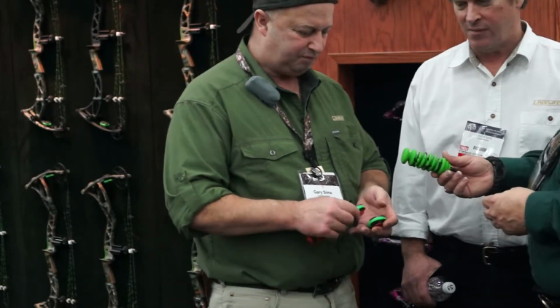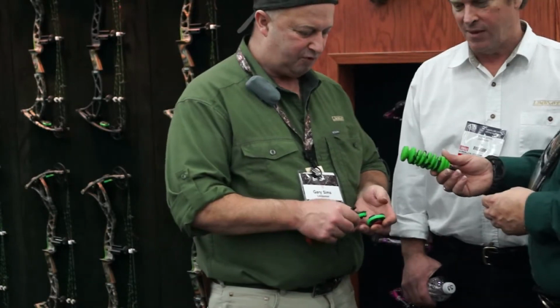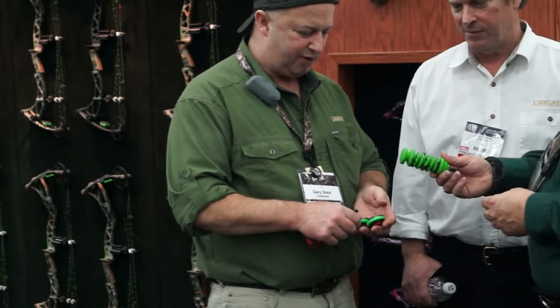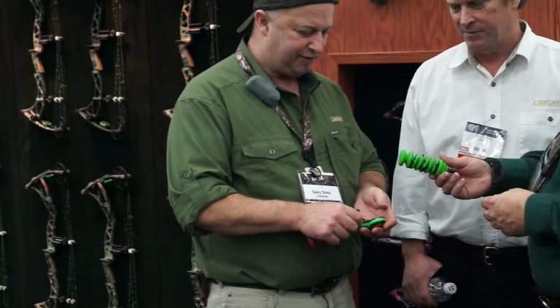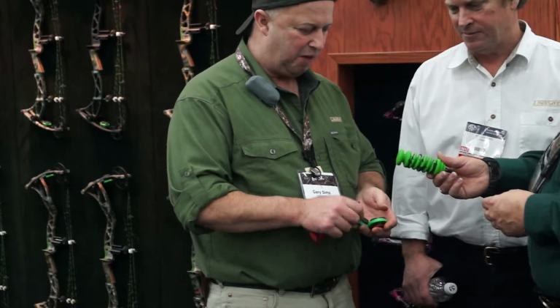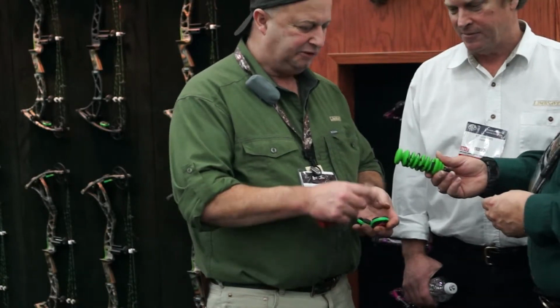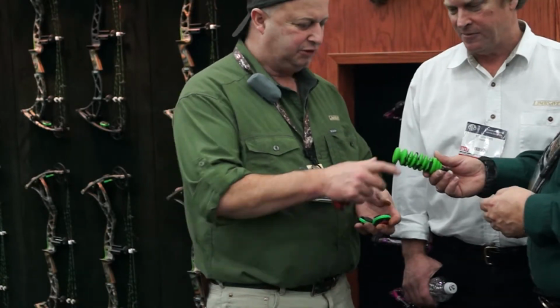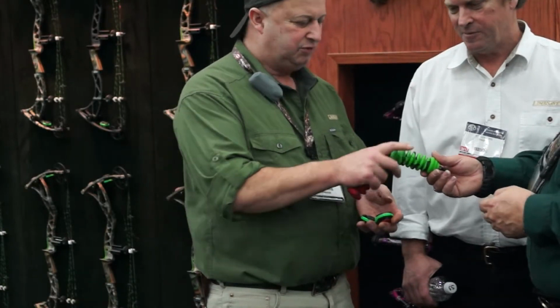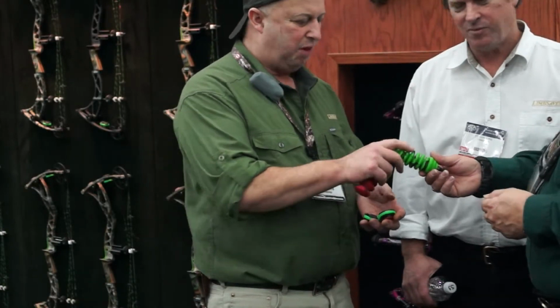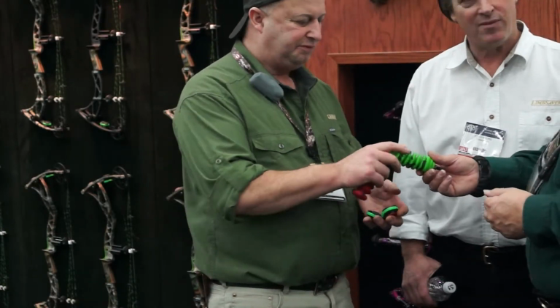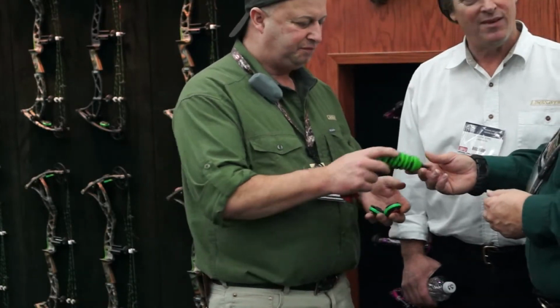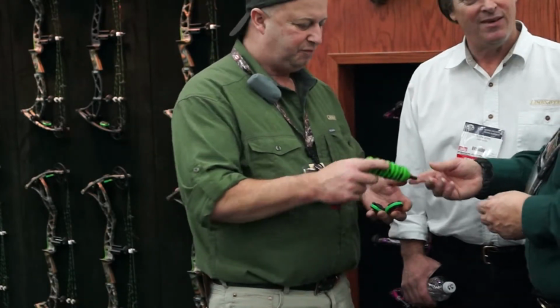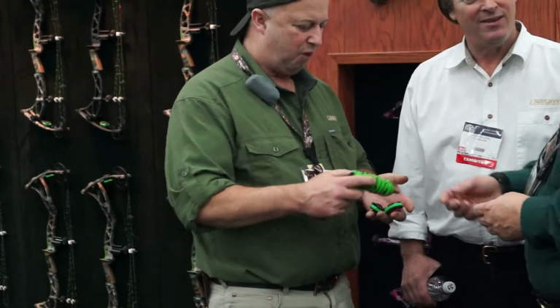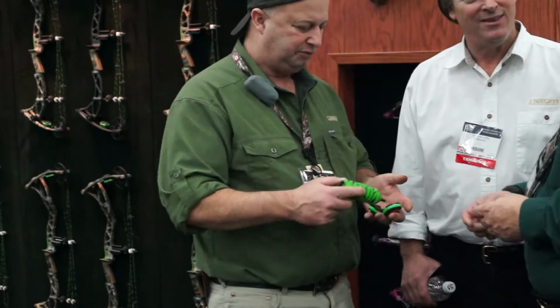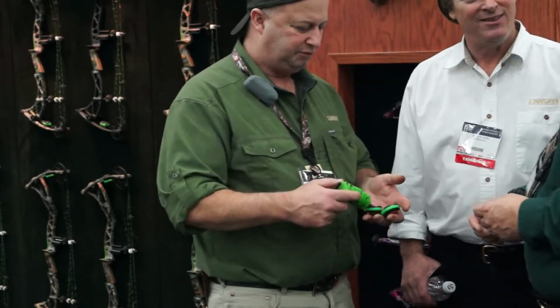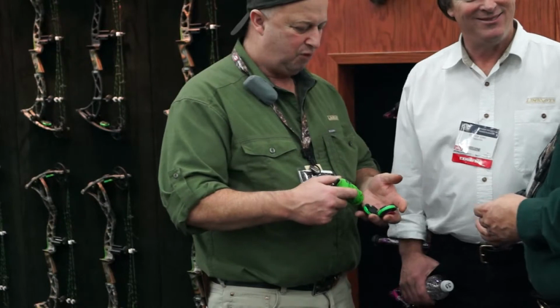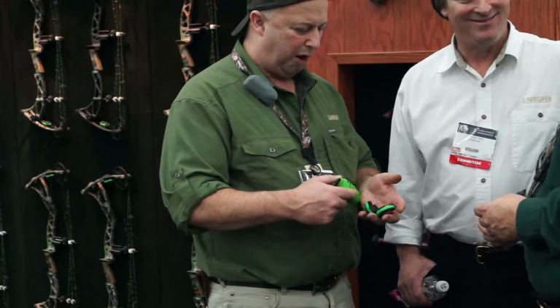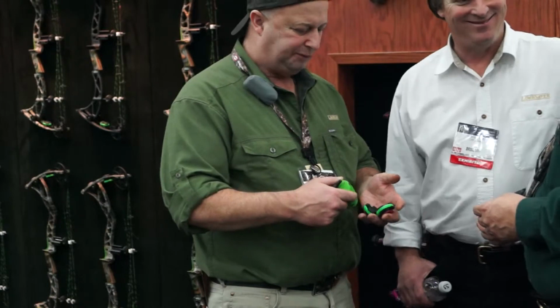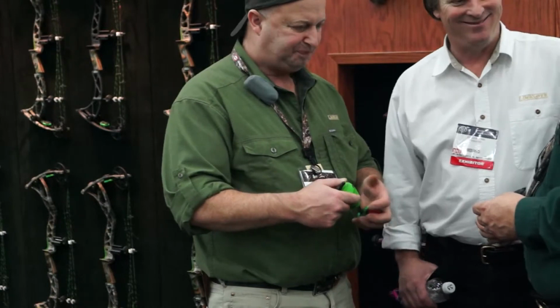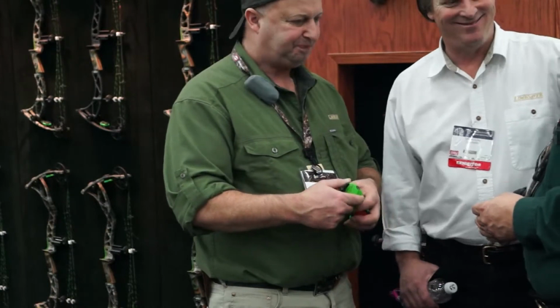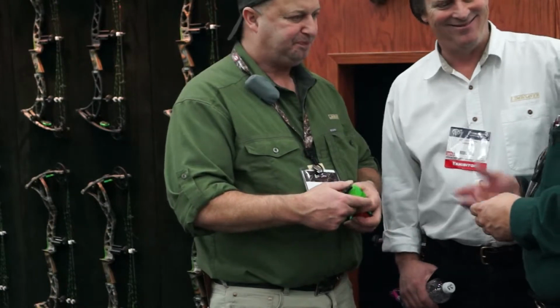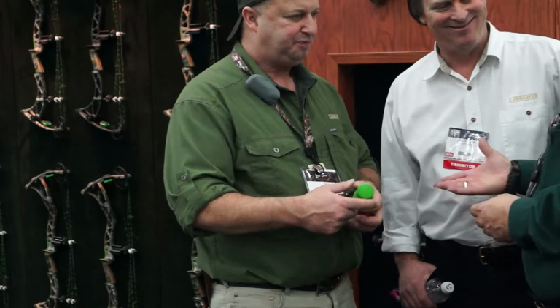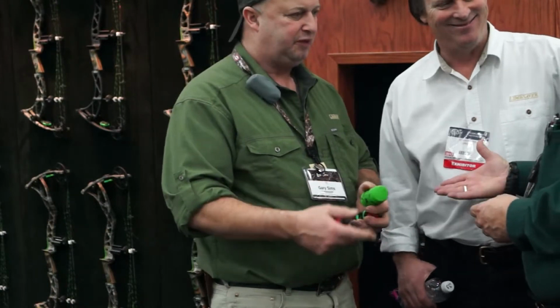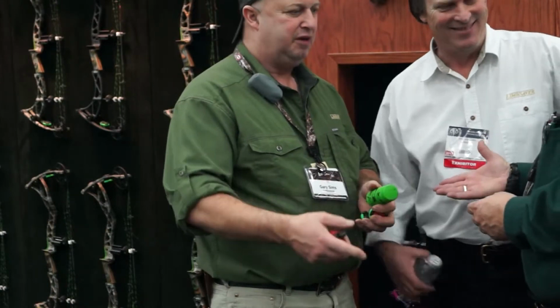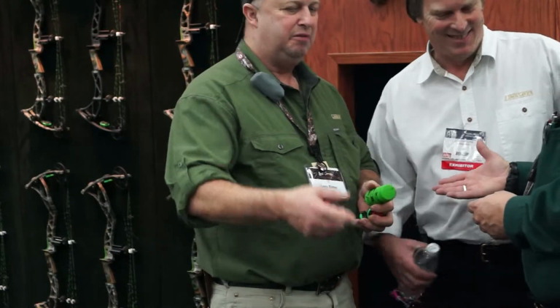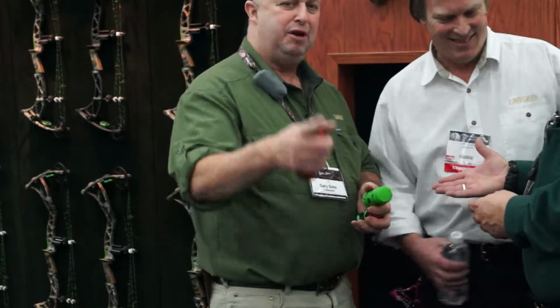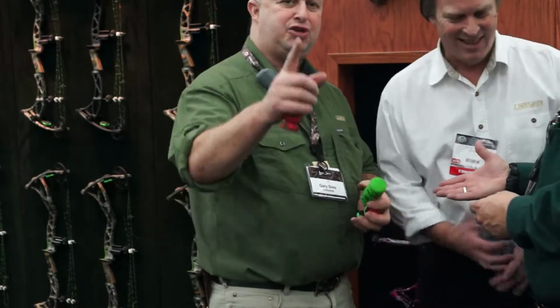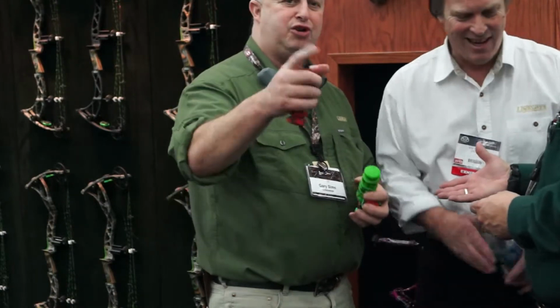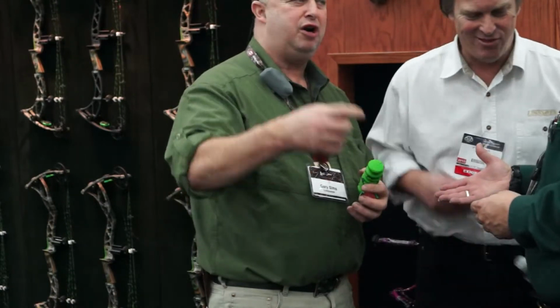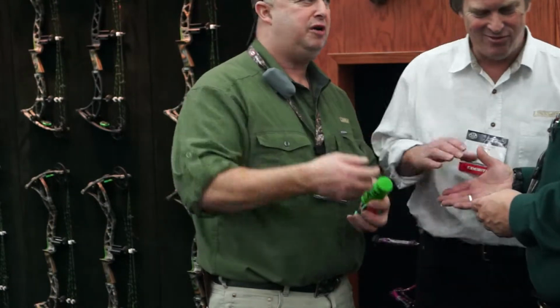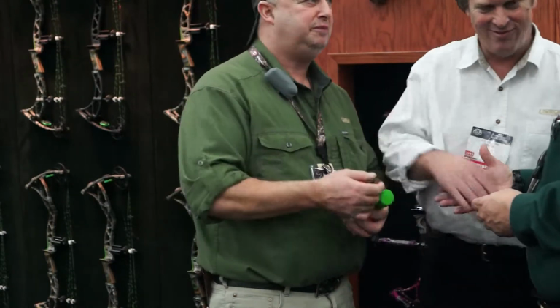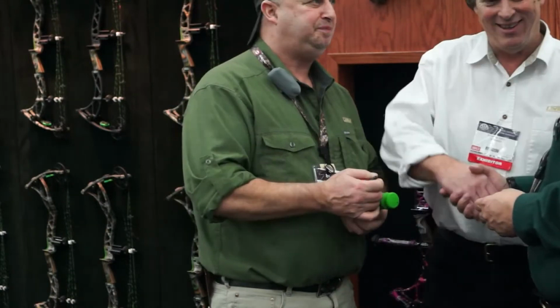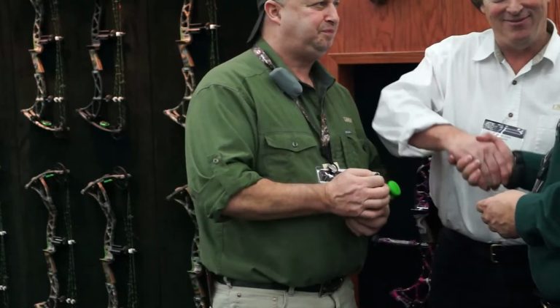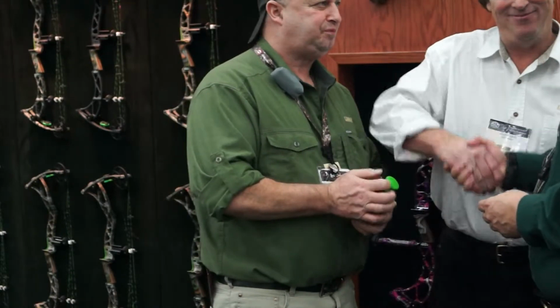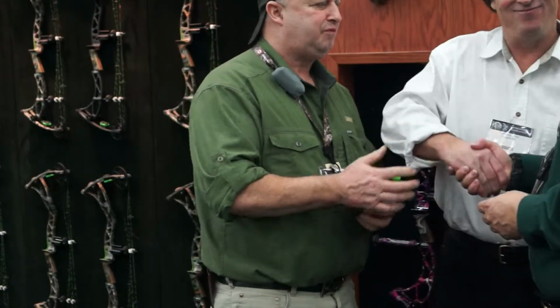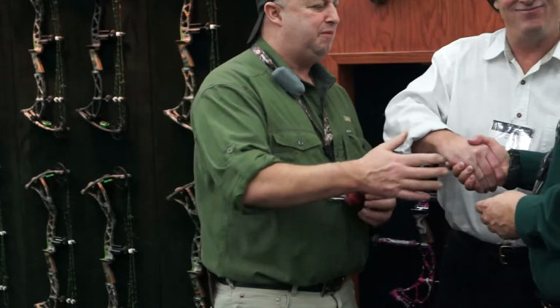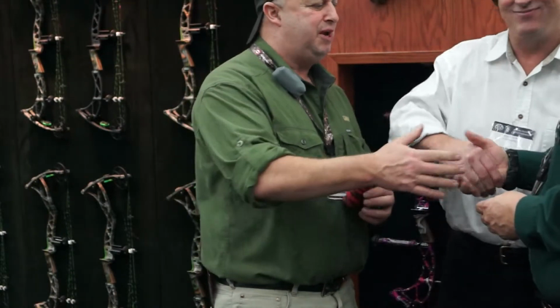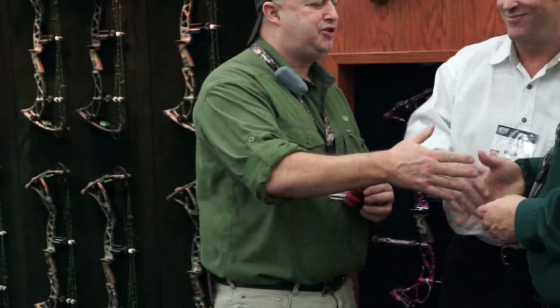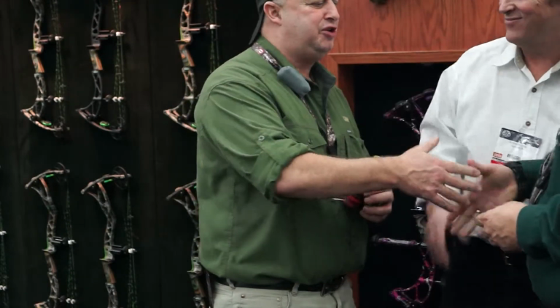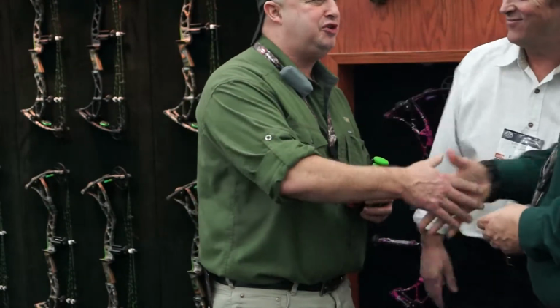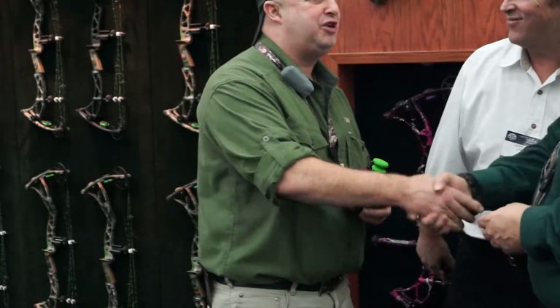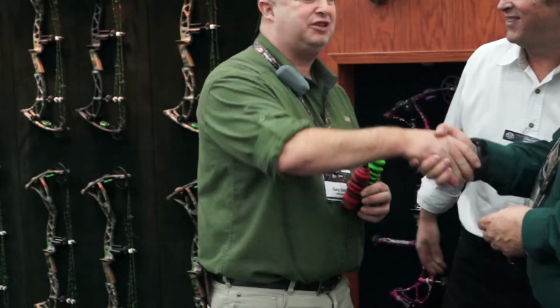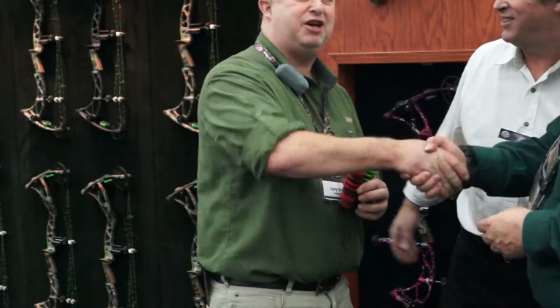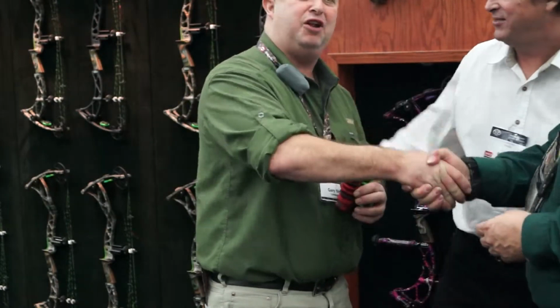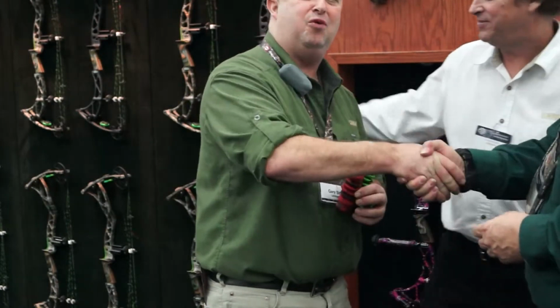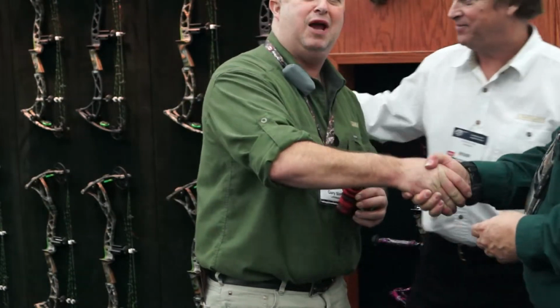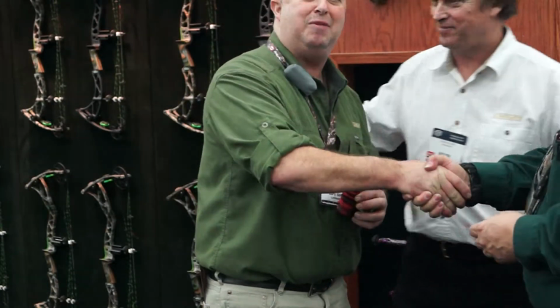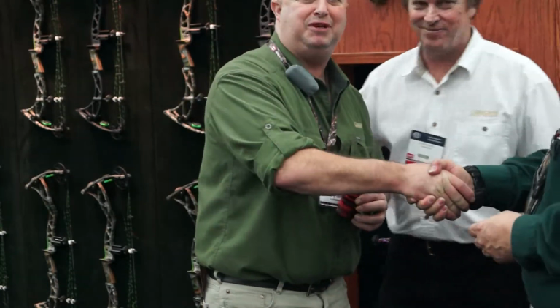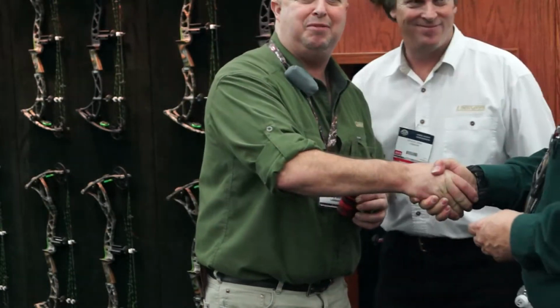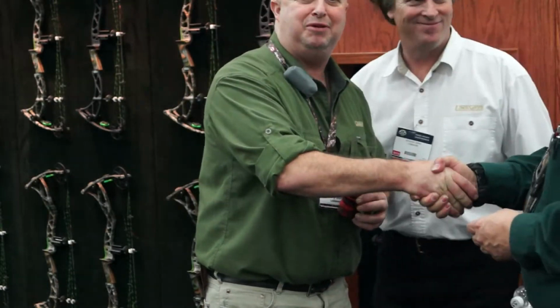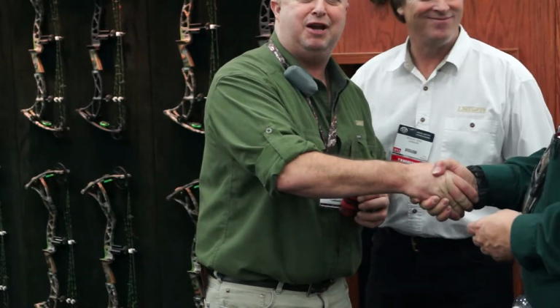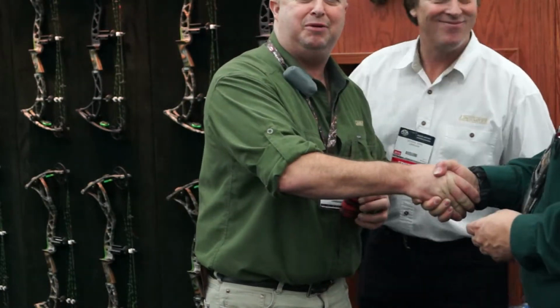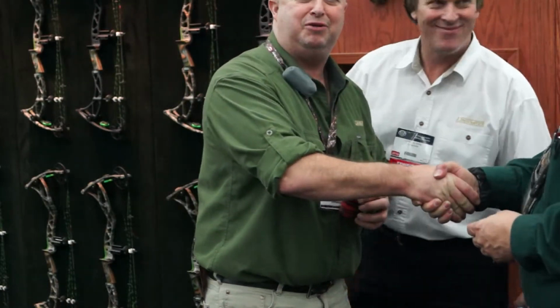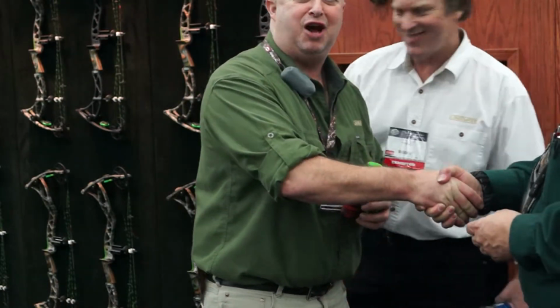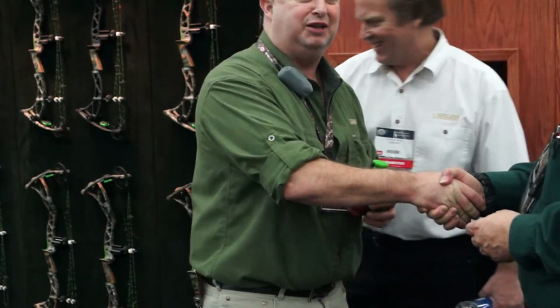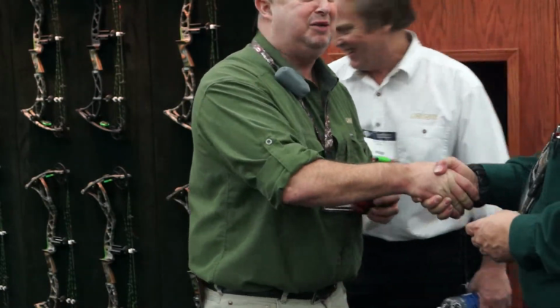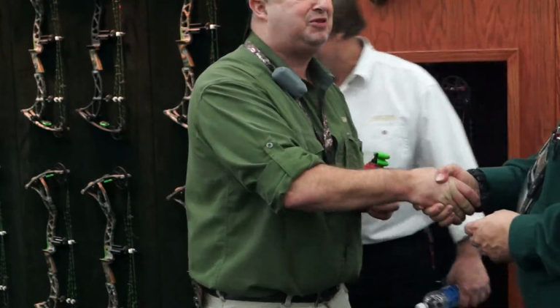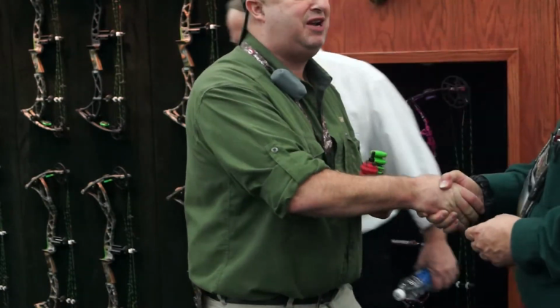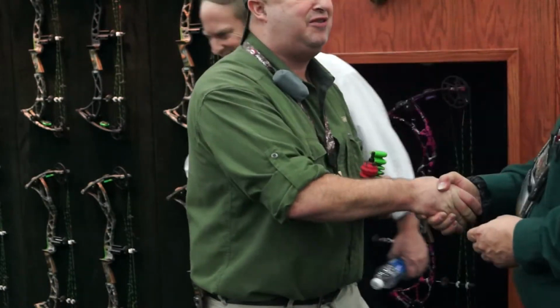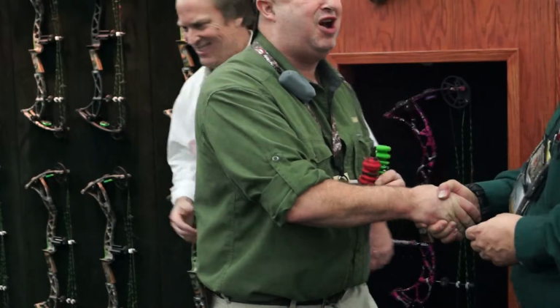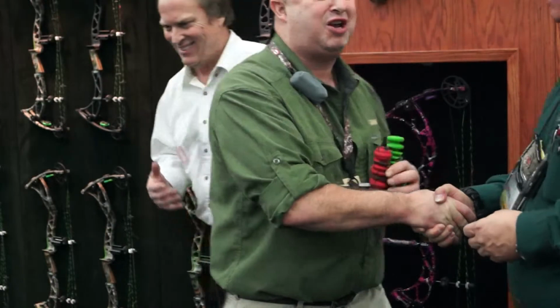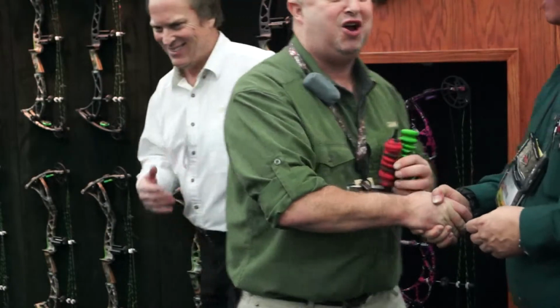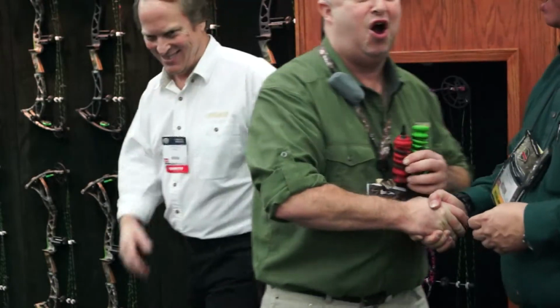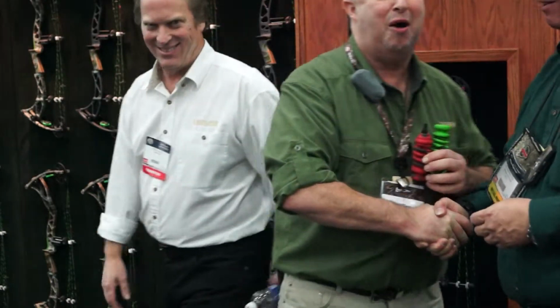All righty, guys. I'm not going to take more of your time here, but thank you very much. Make sure you check us out on the web at www.limbsaver.com.